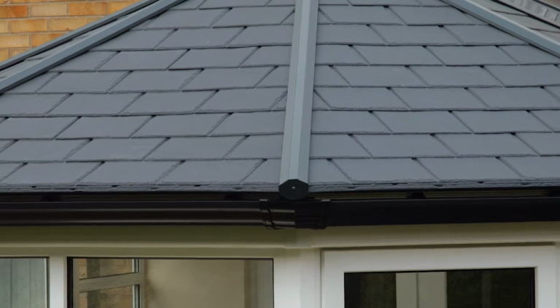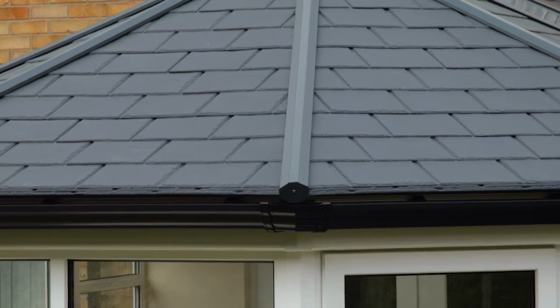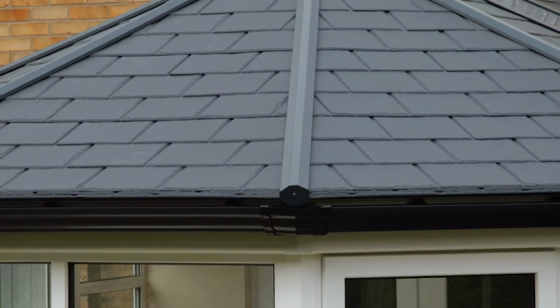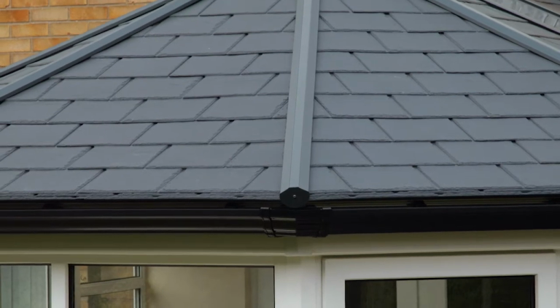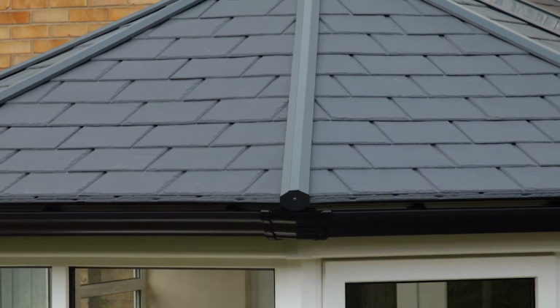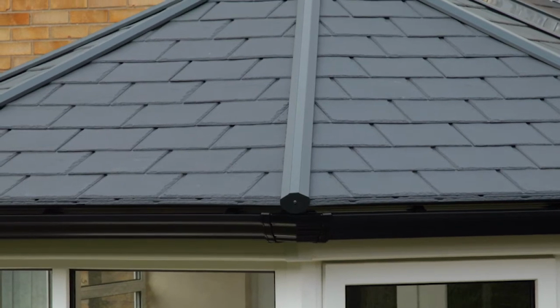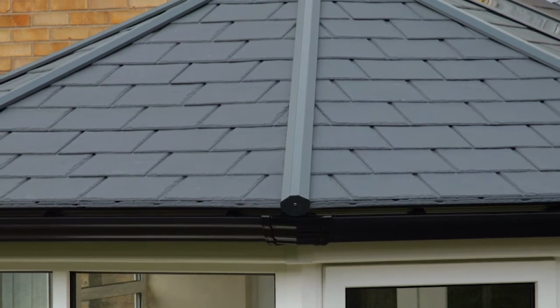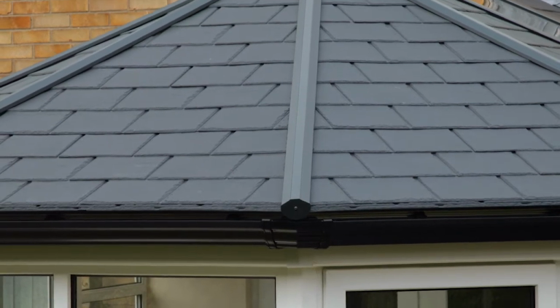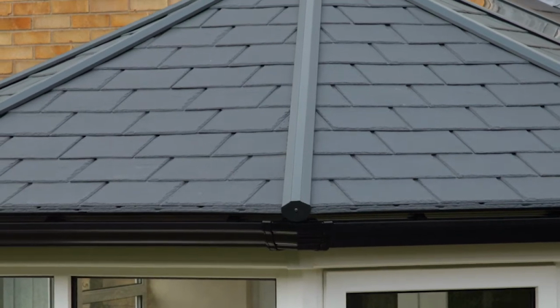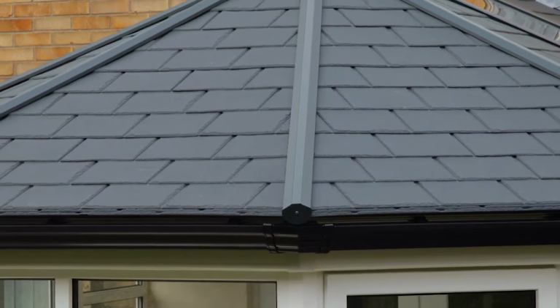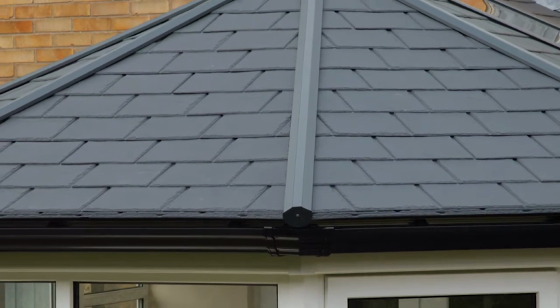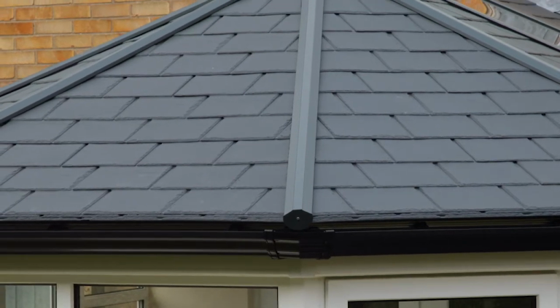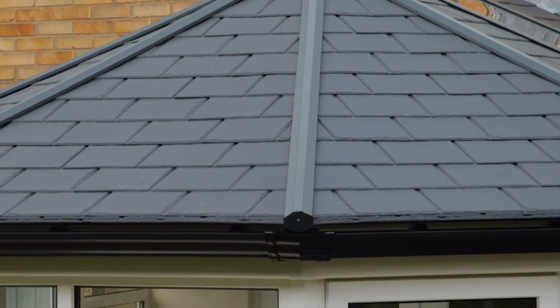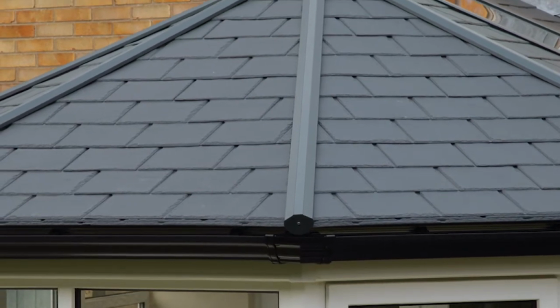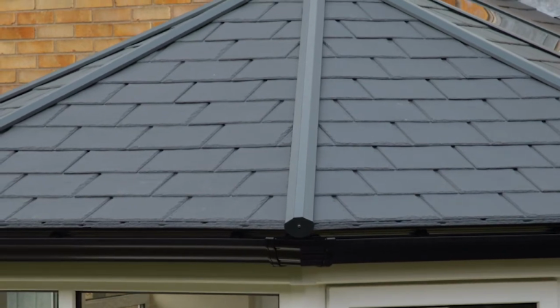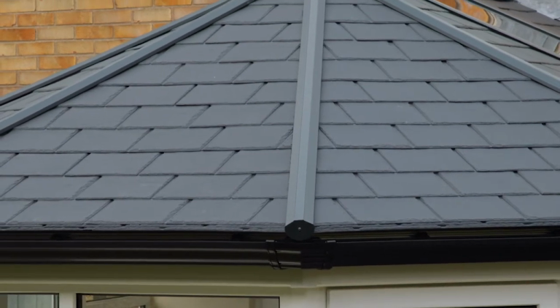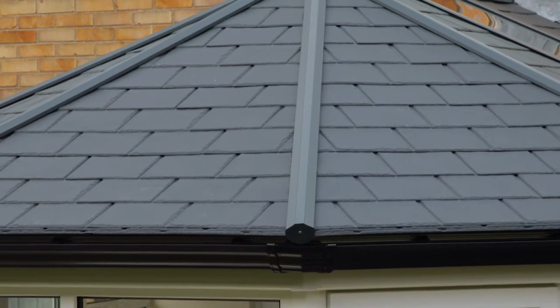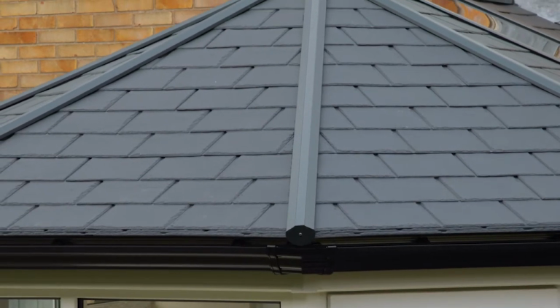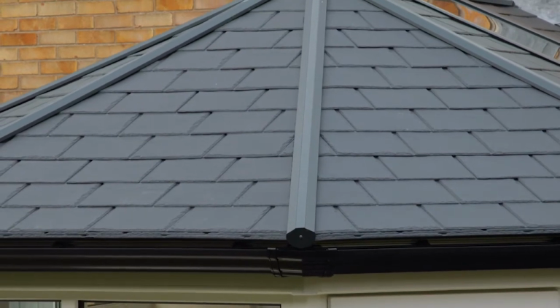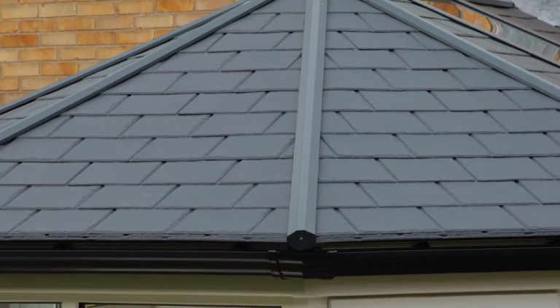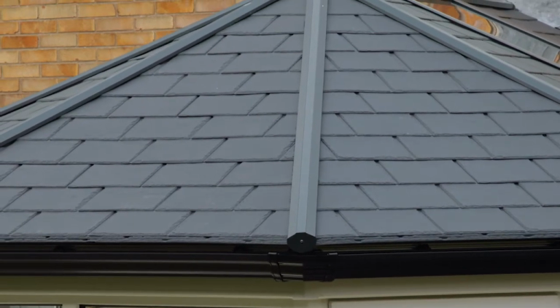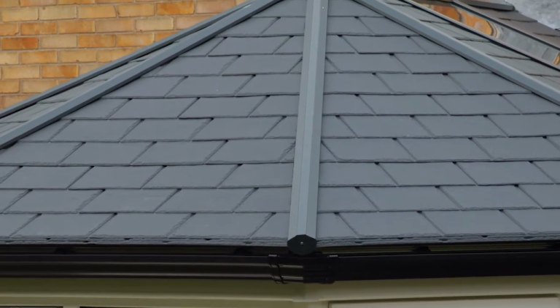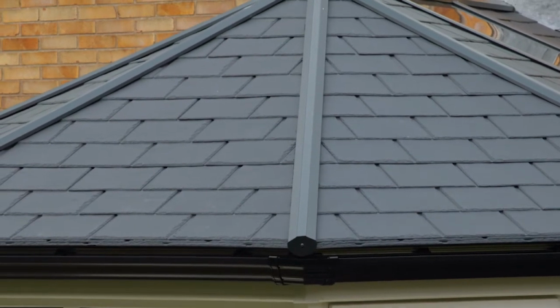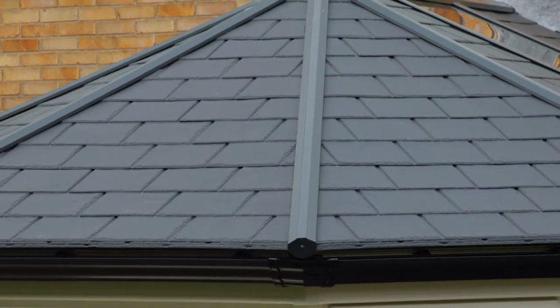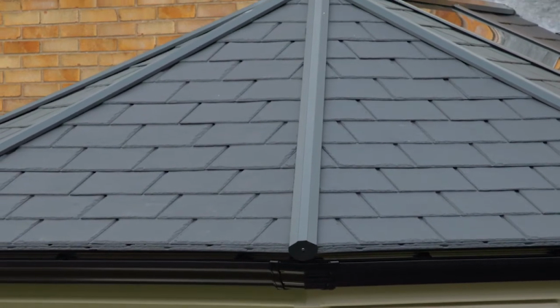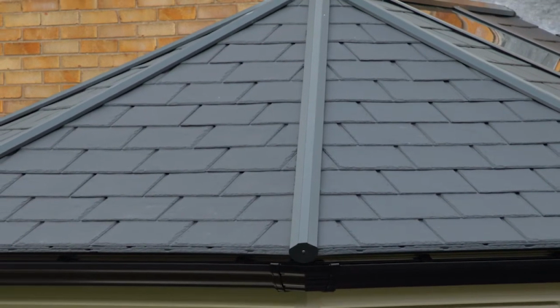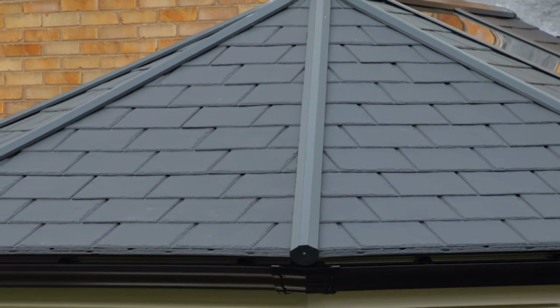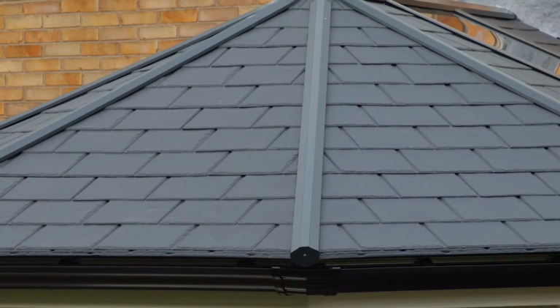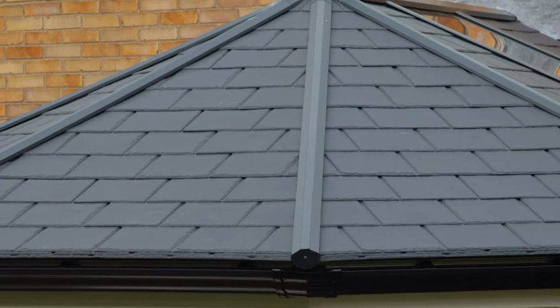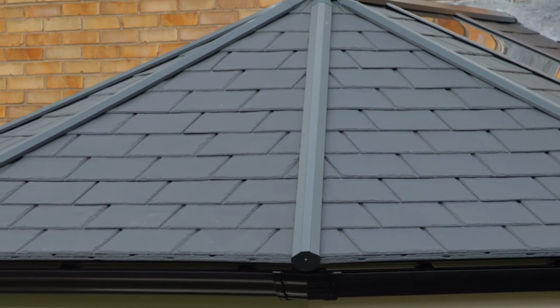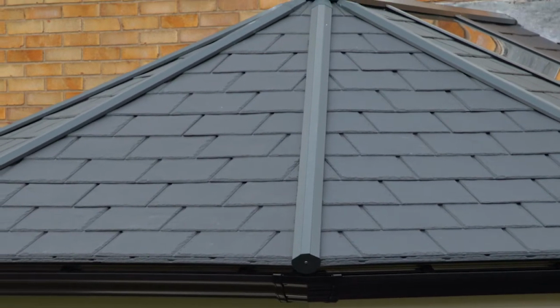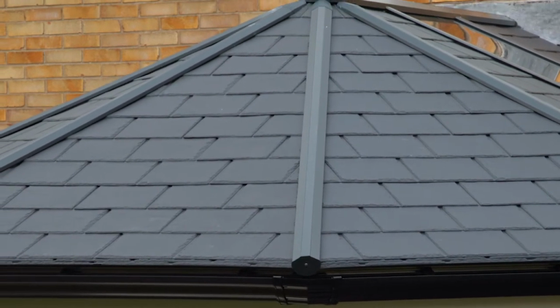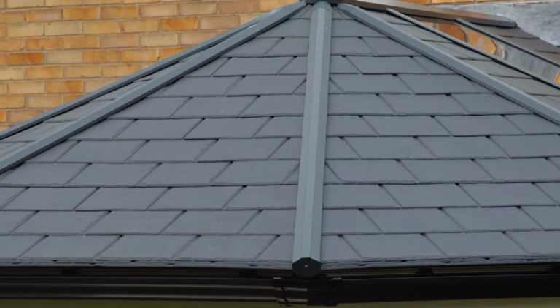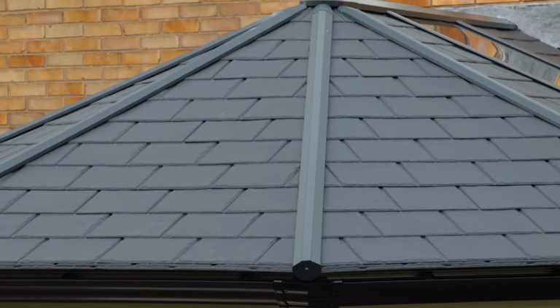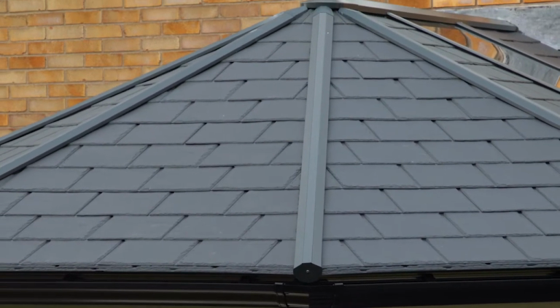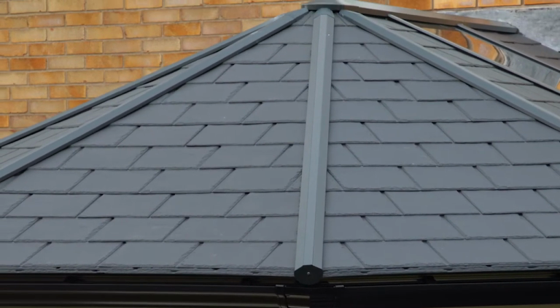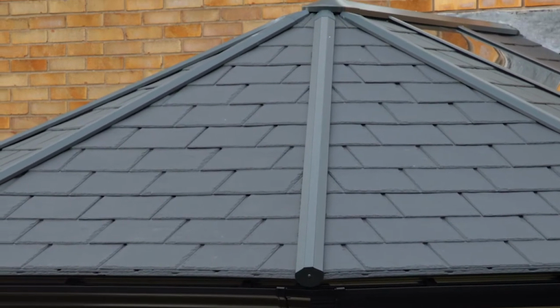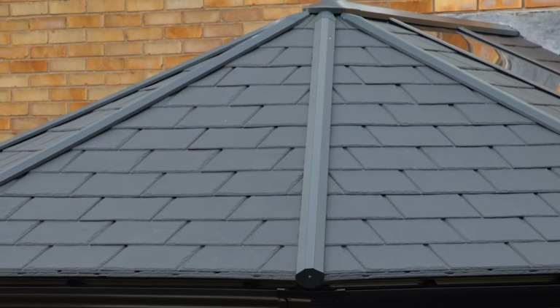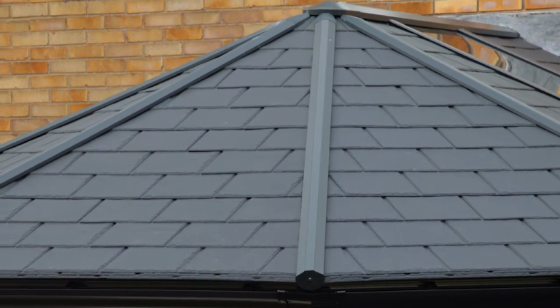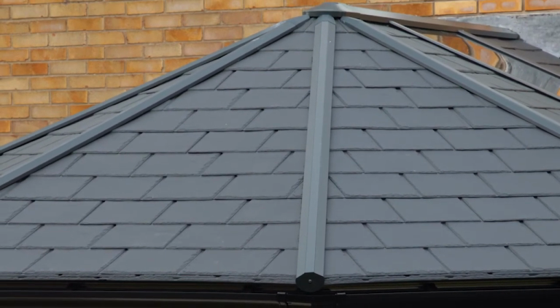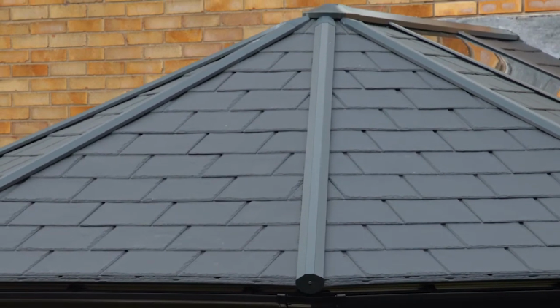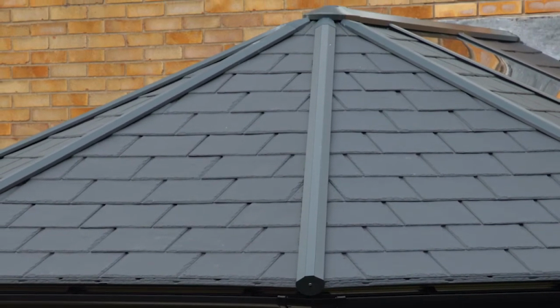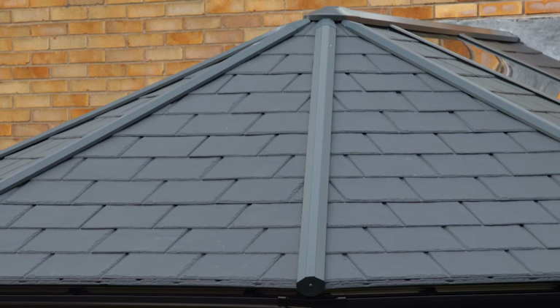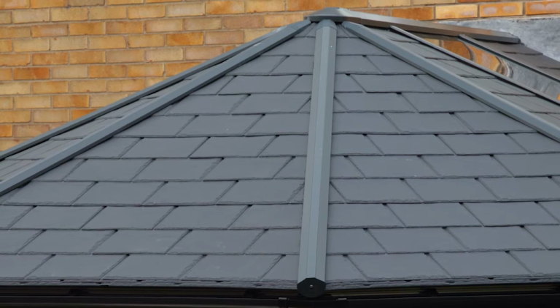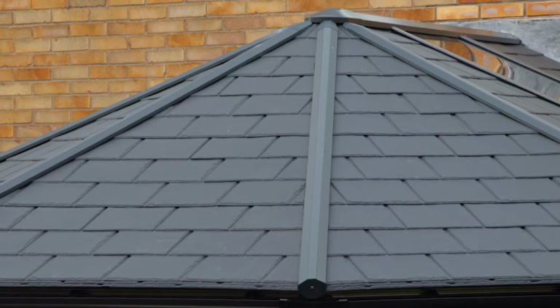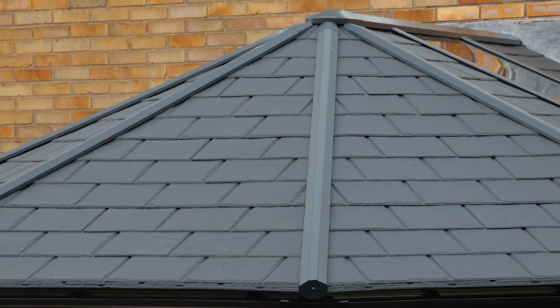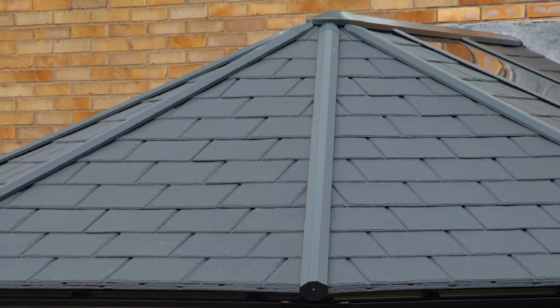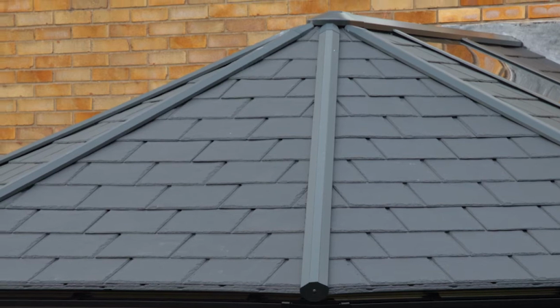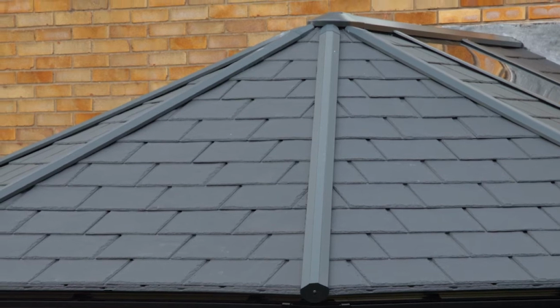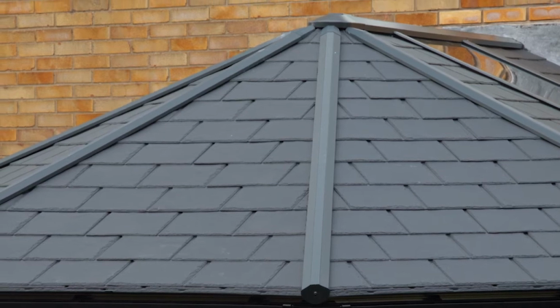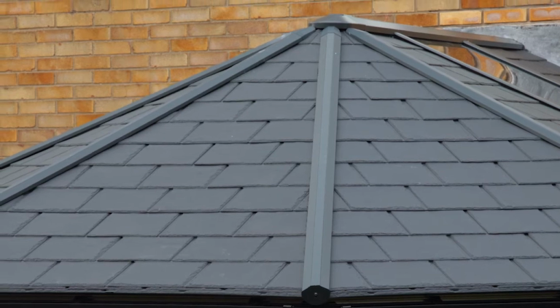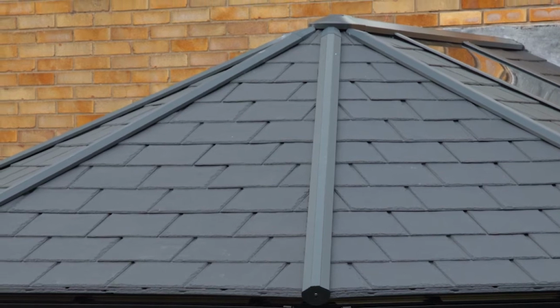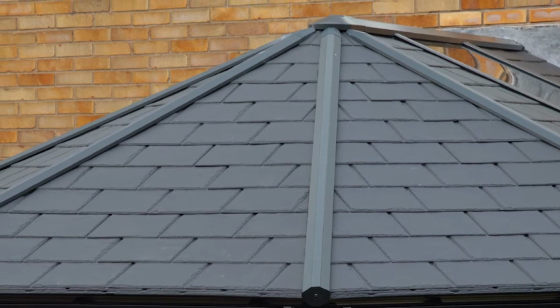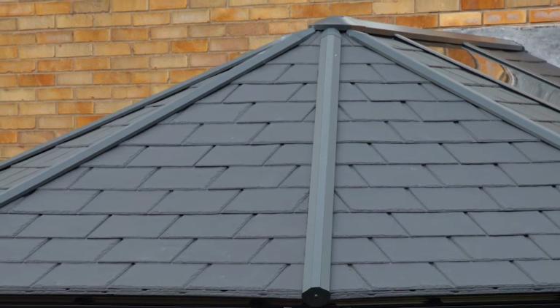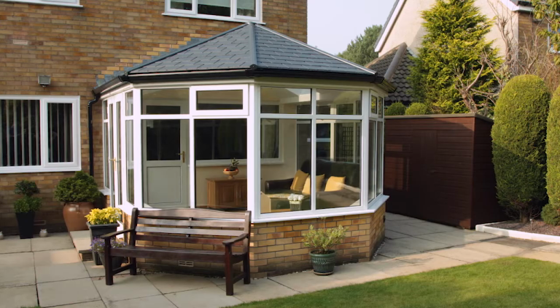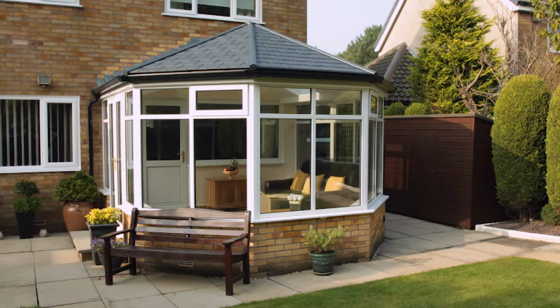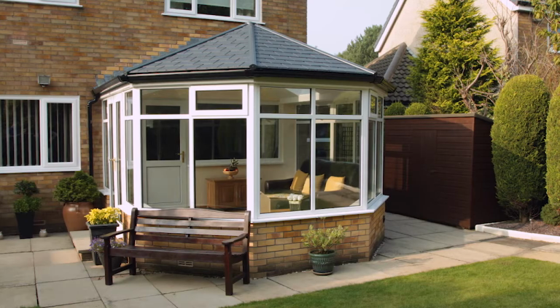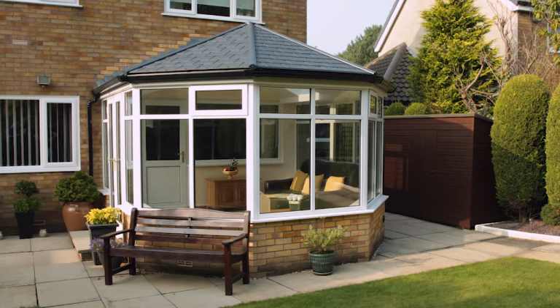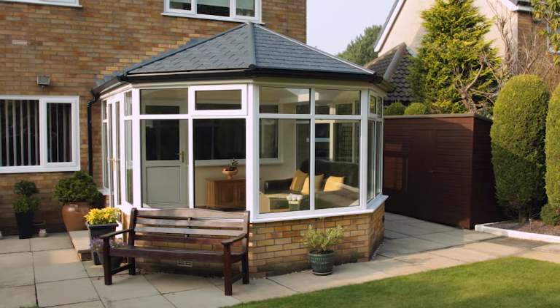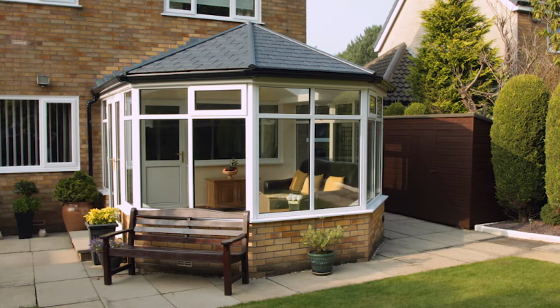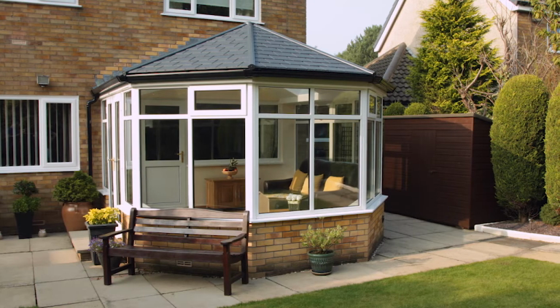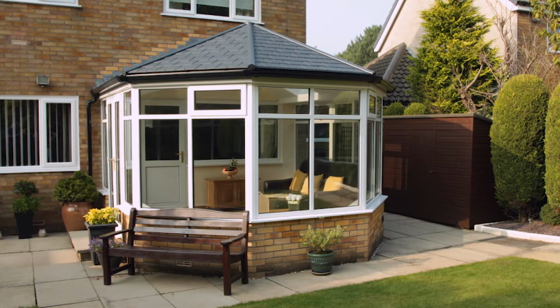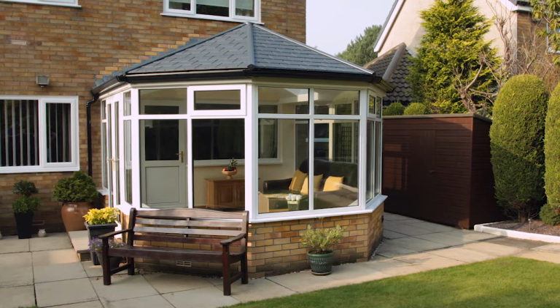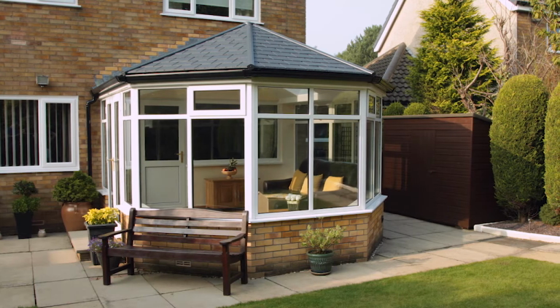They placed their order and work soon began. Later the same day, the Ultra Roof 380 was fully in place and ready for the final finishing touches.